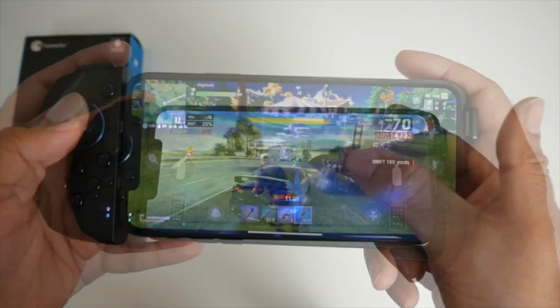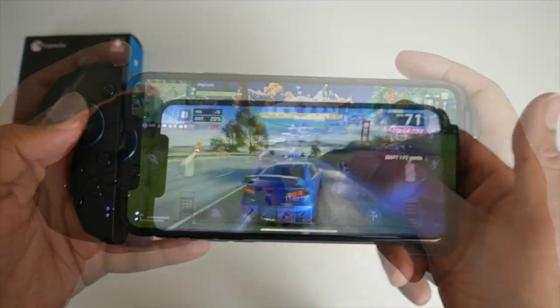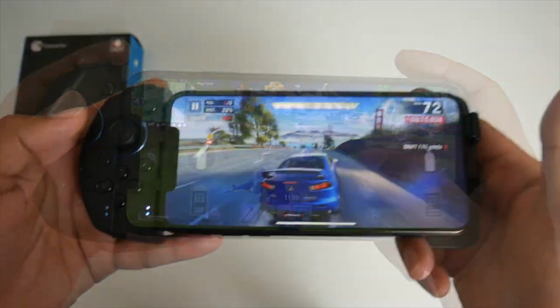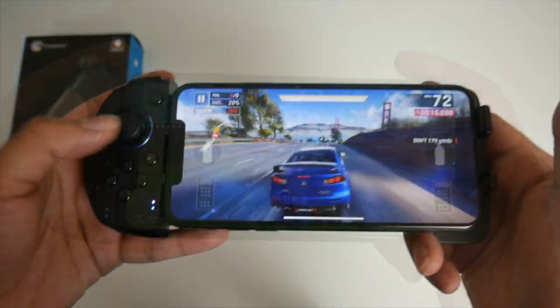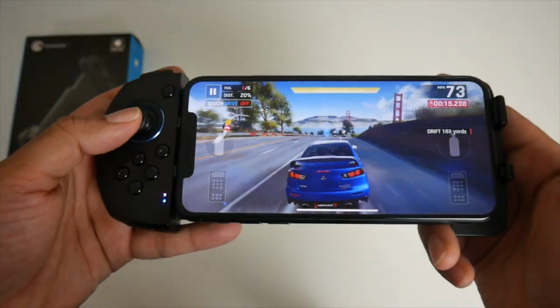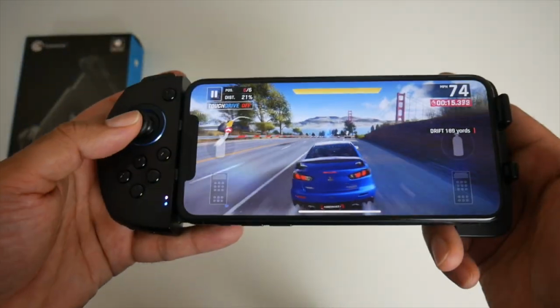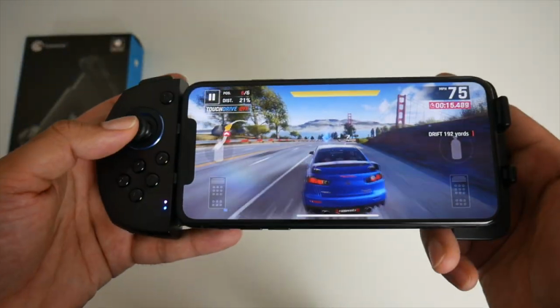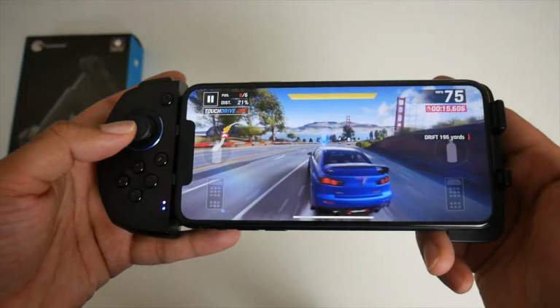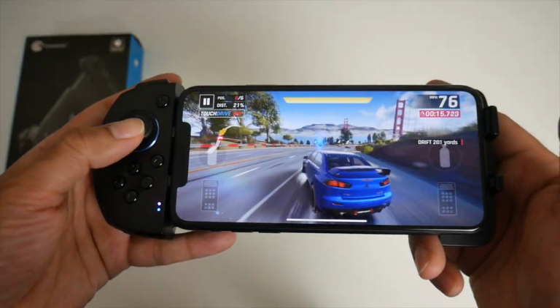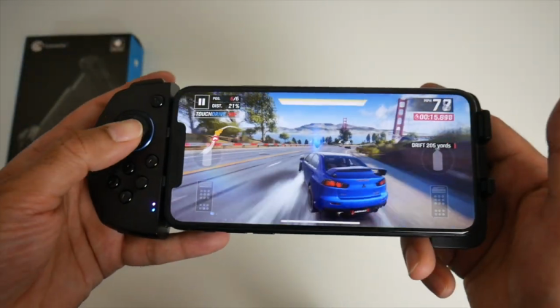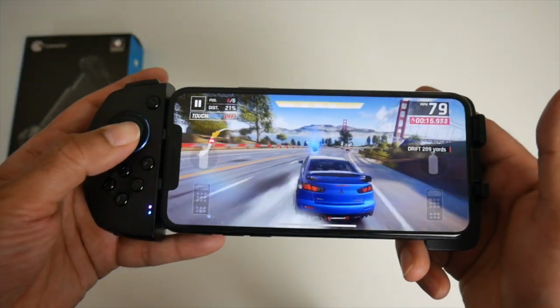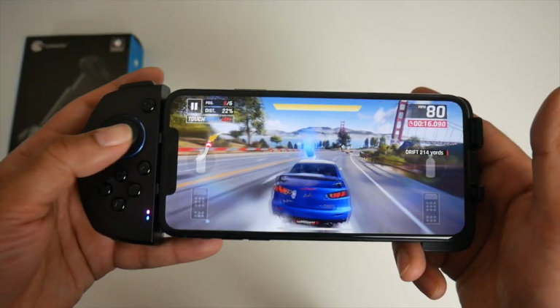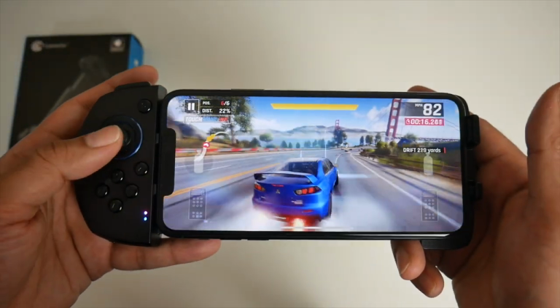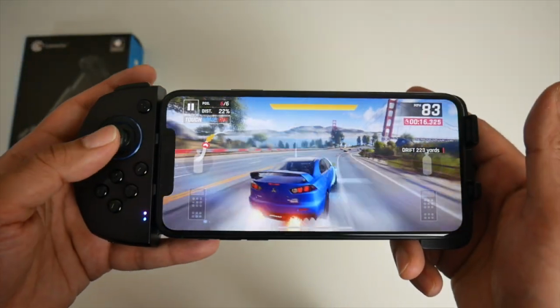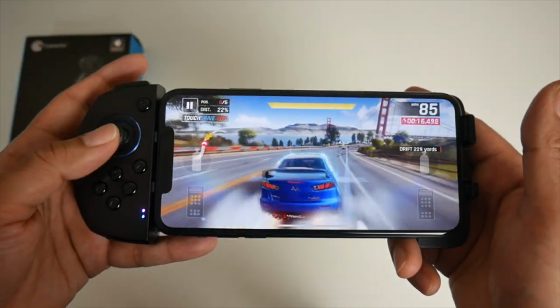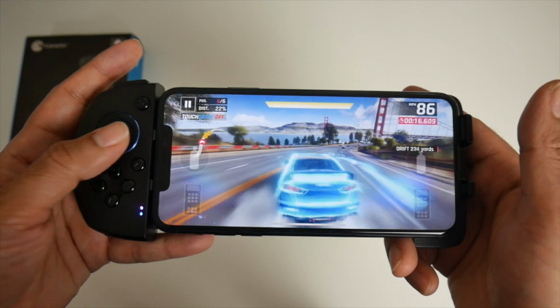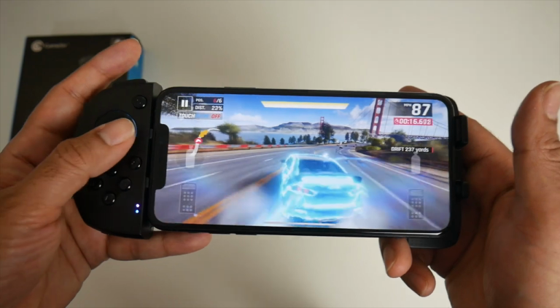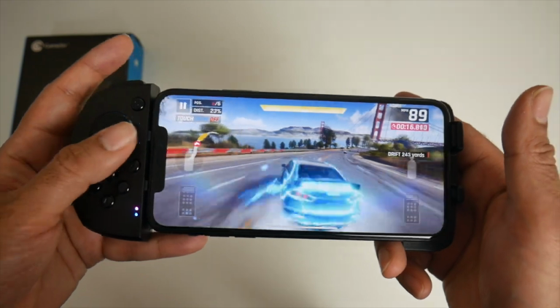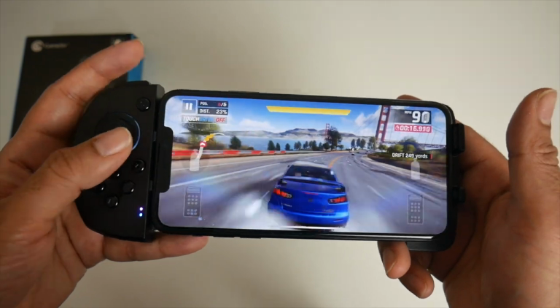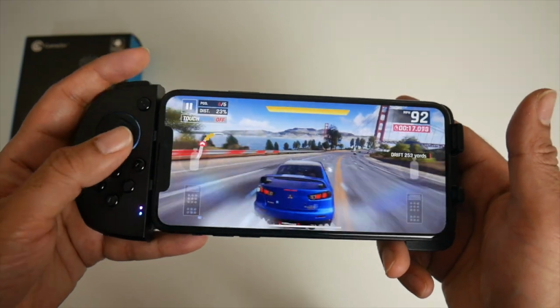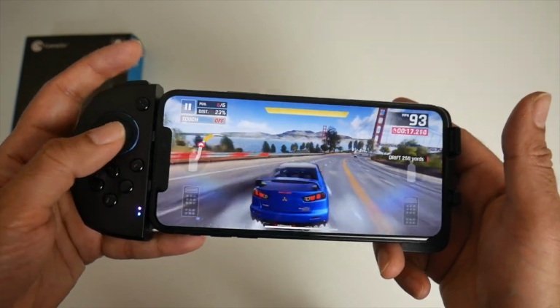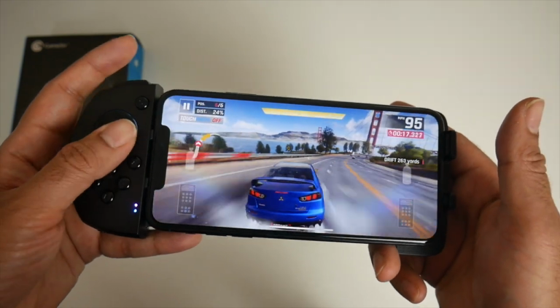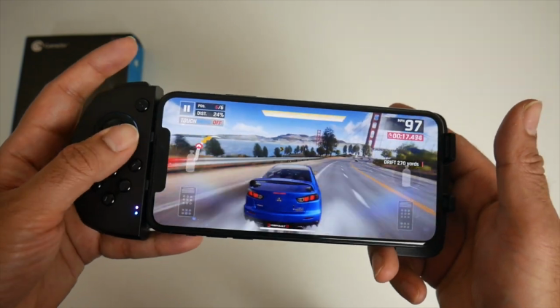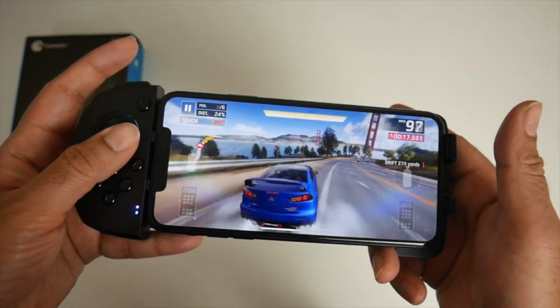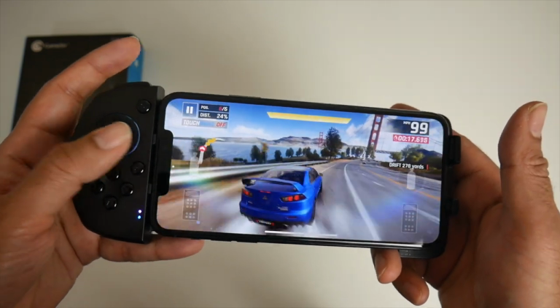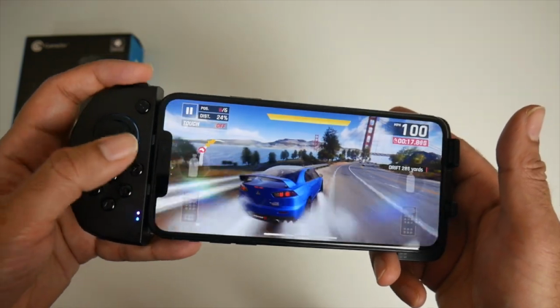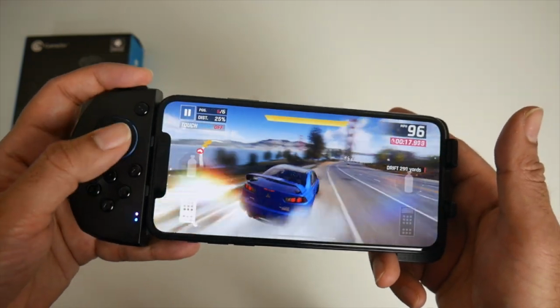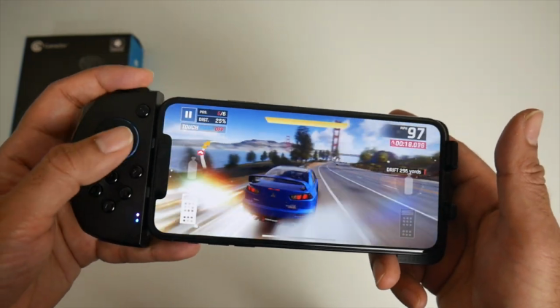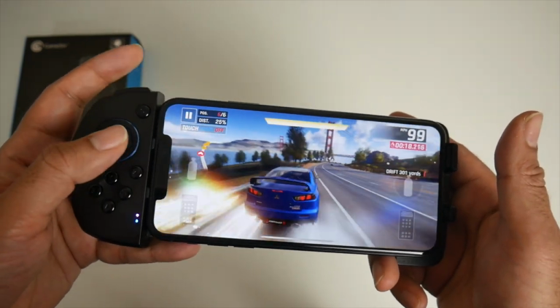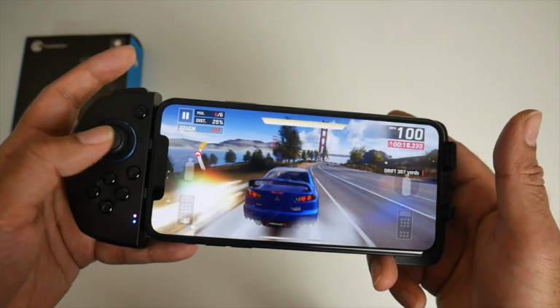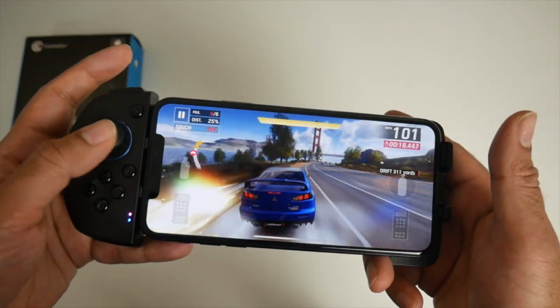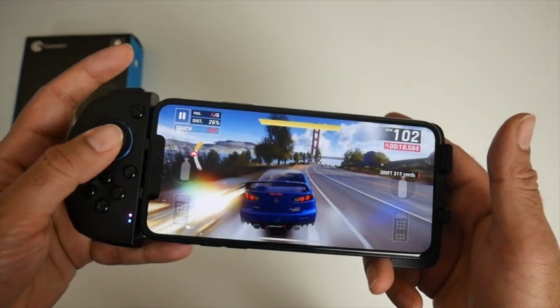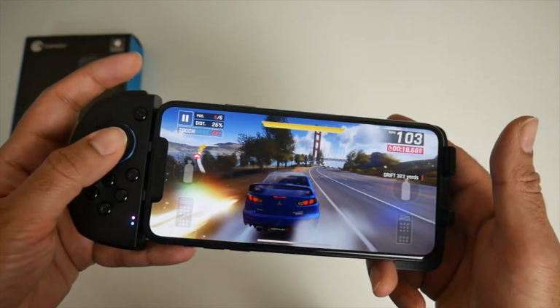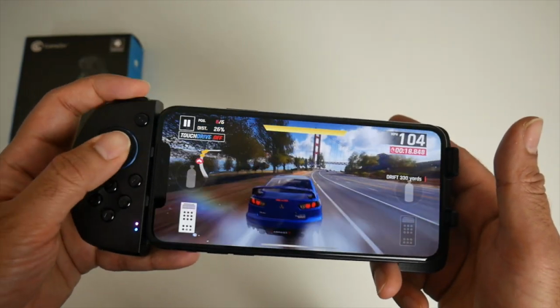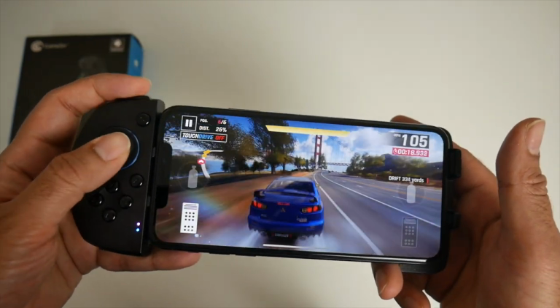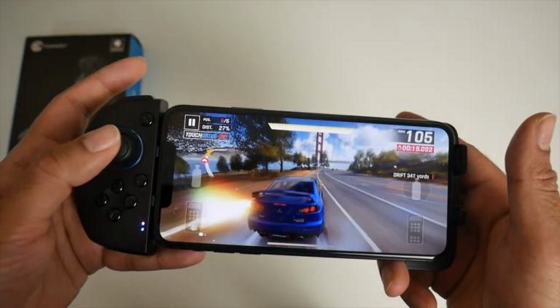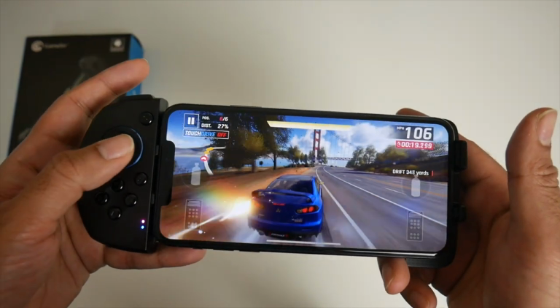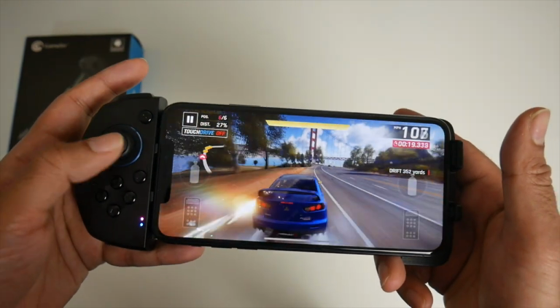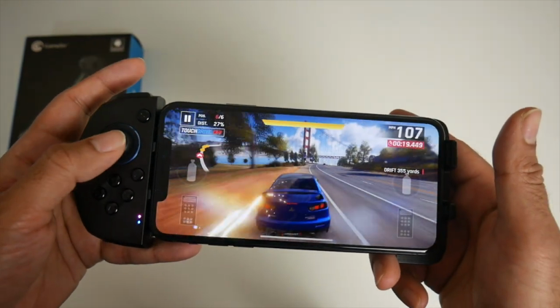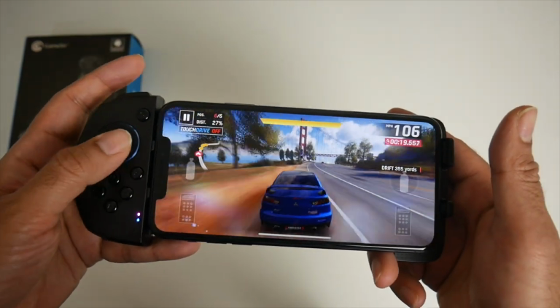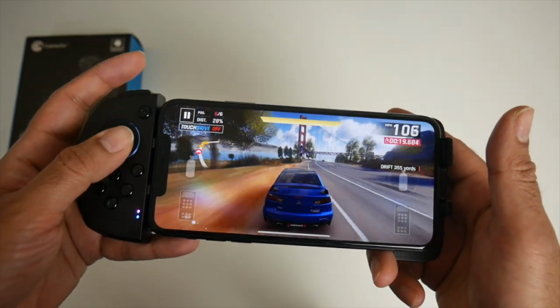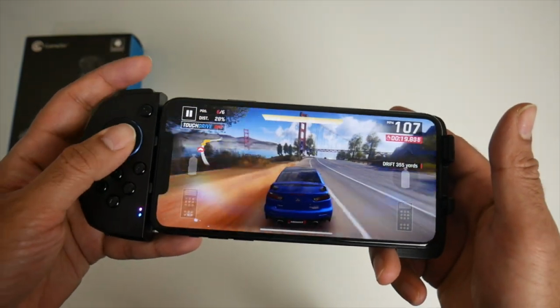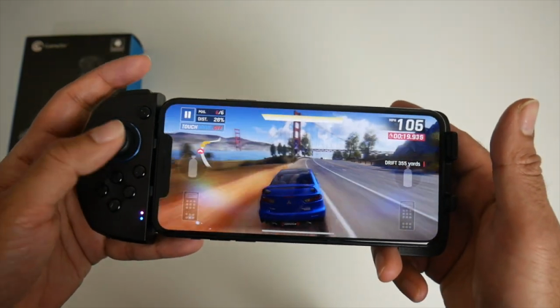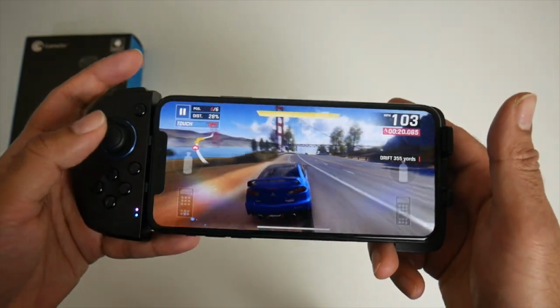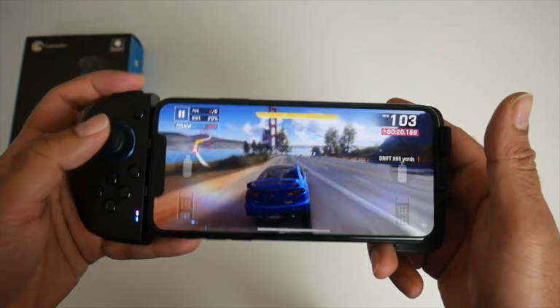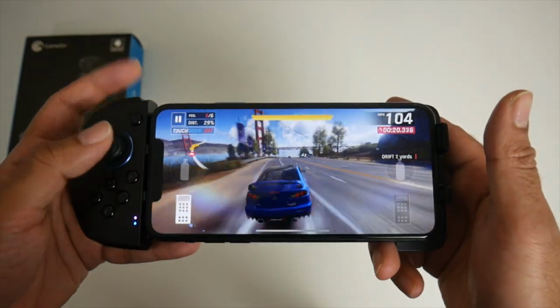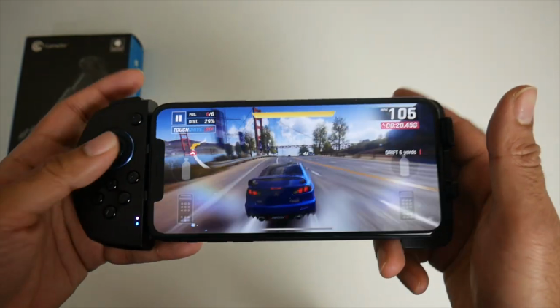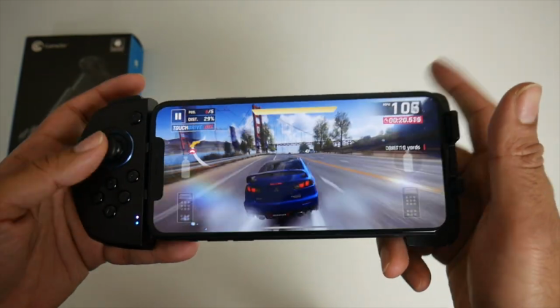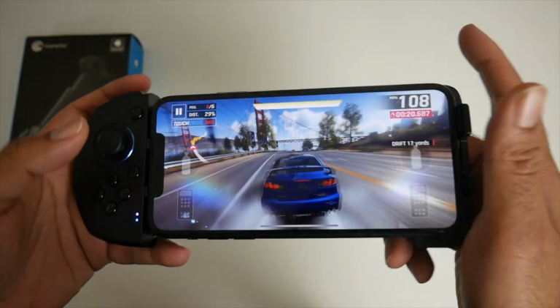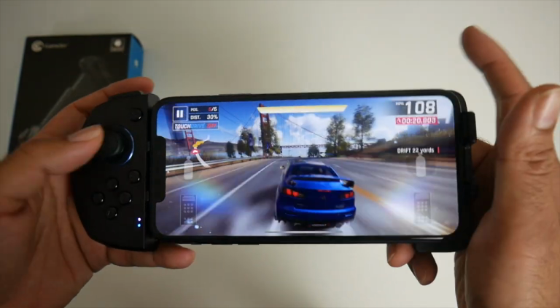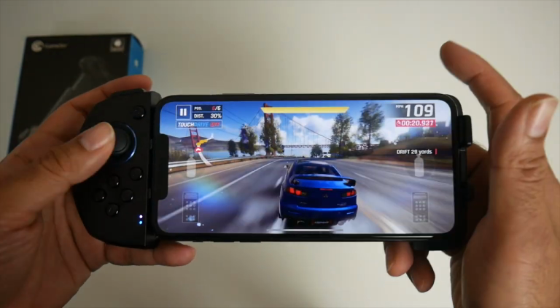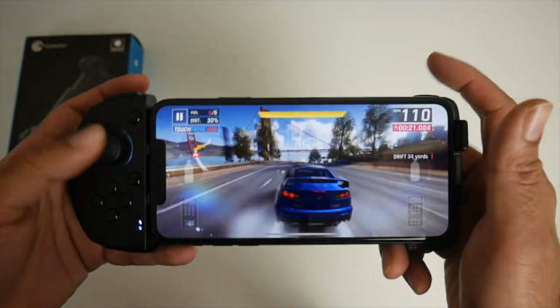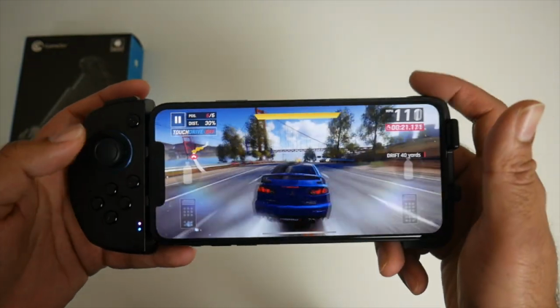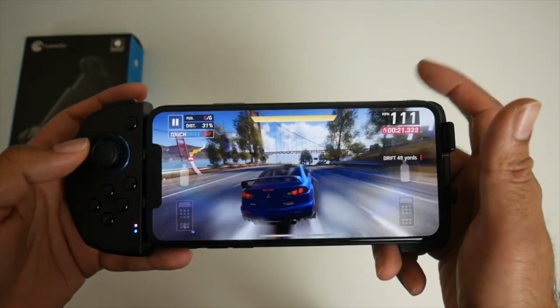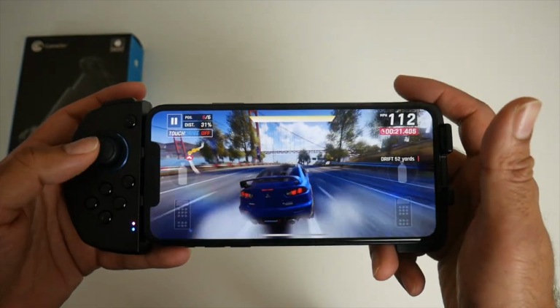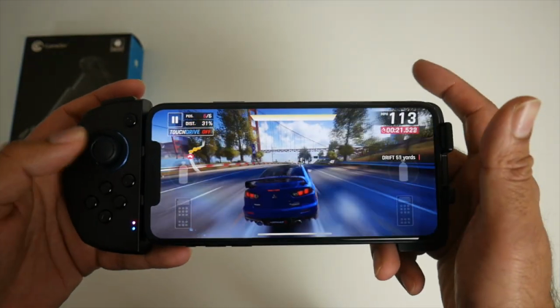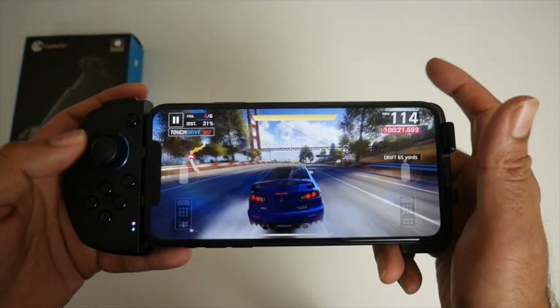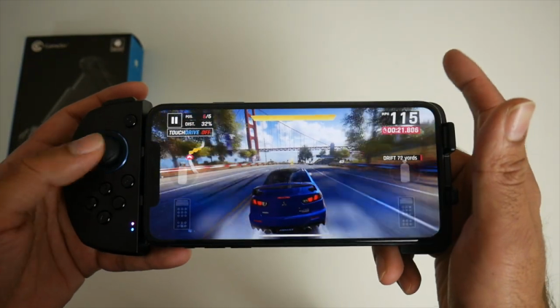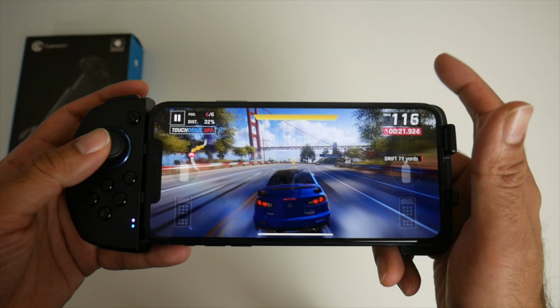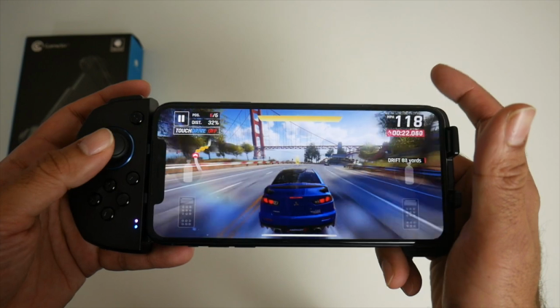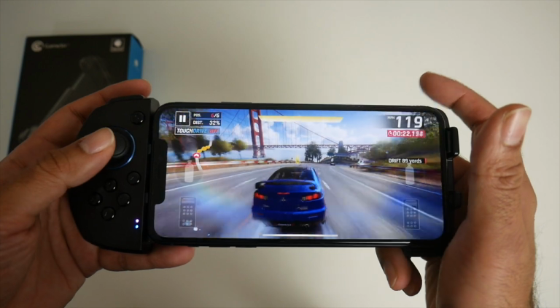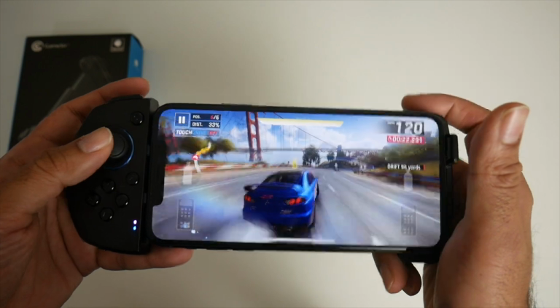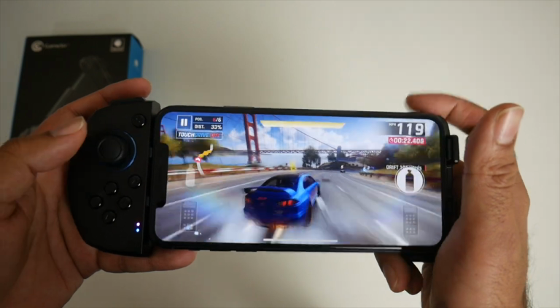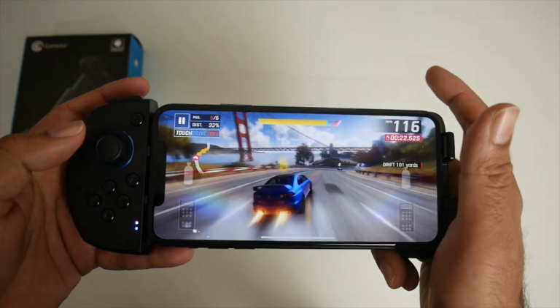You've got the joystick for steering. I've set the top button for drifting and the nitro button I've set as R1.